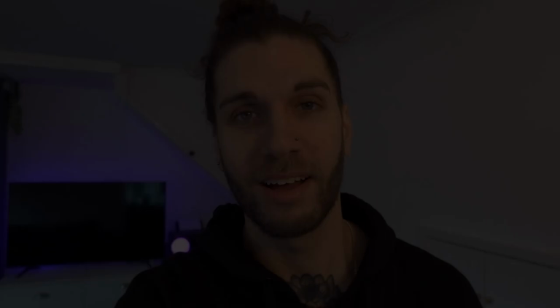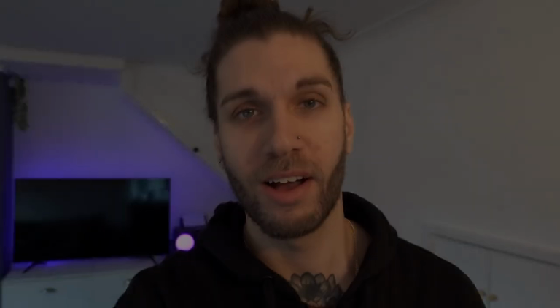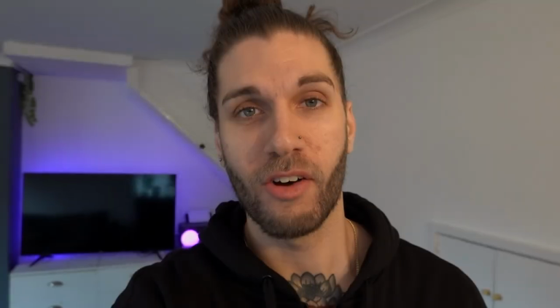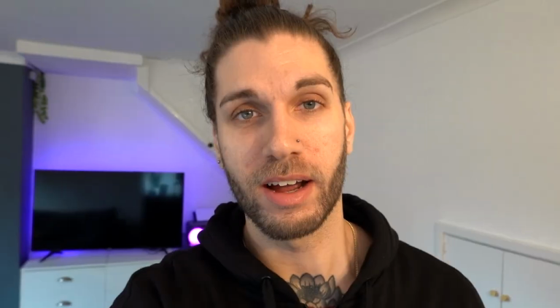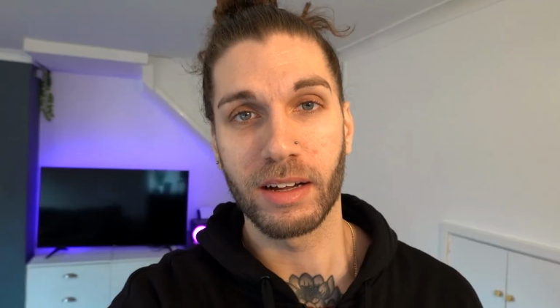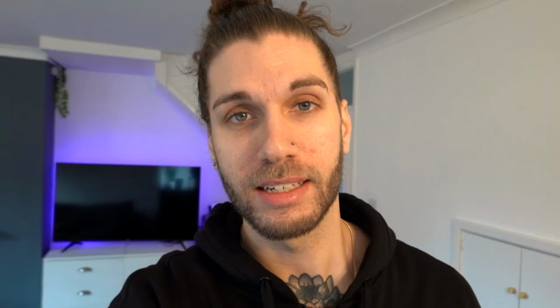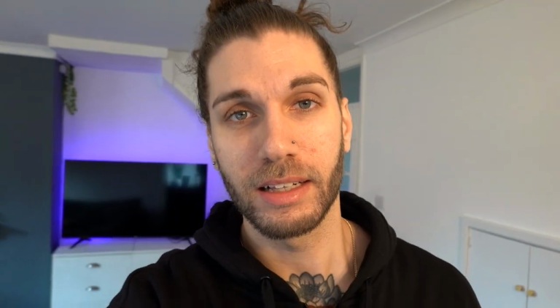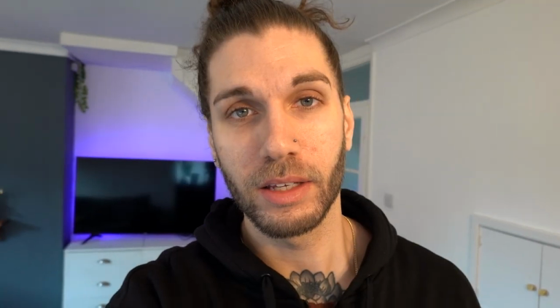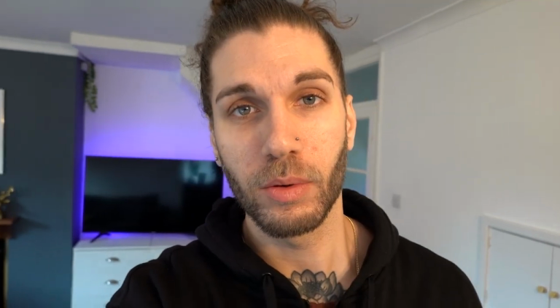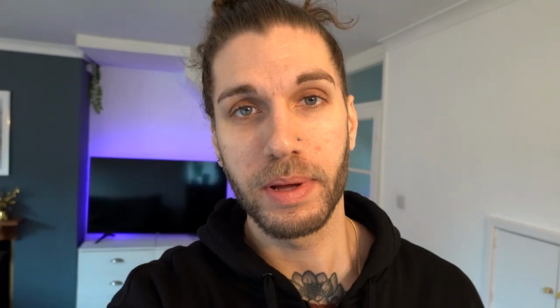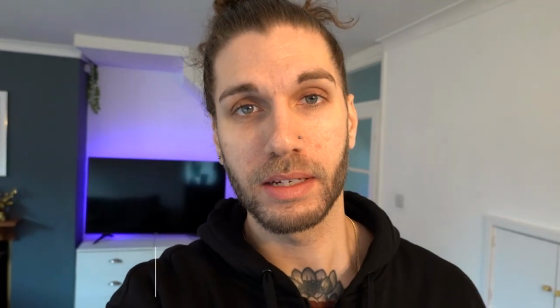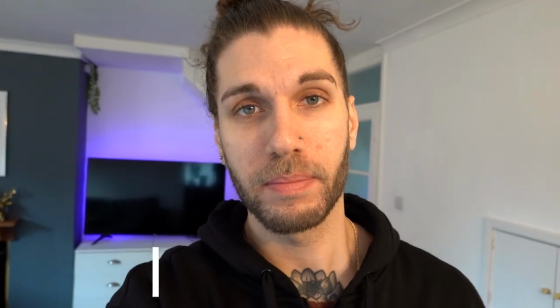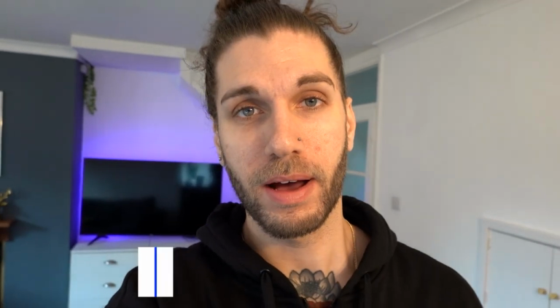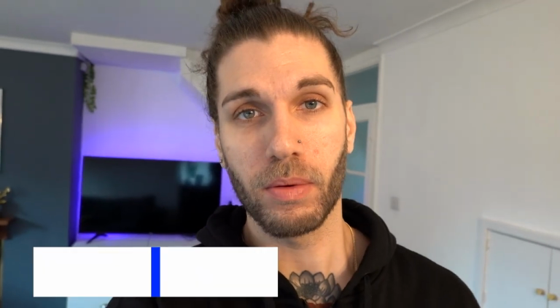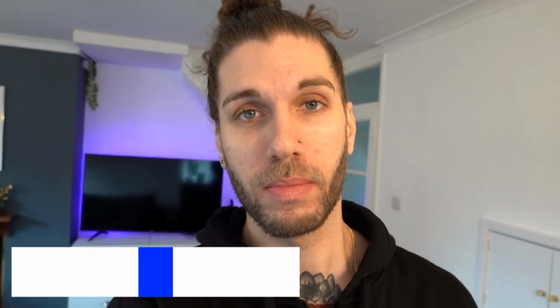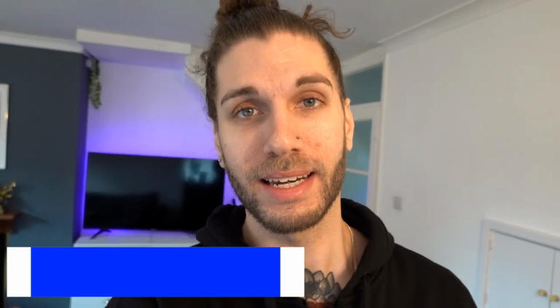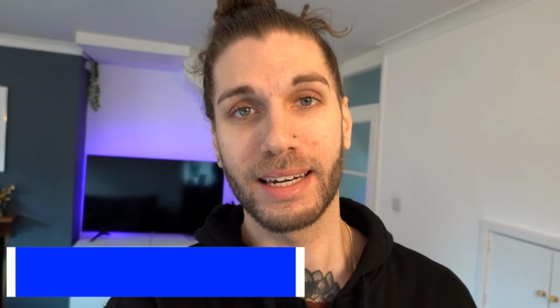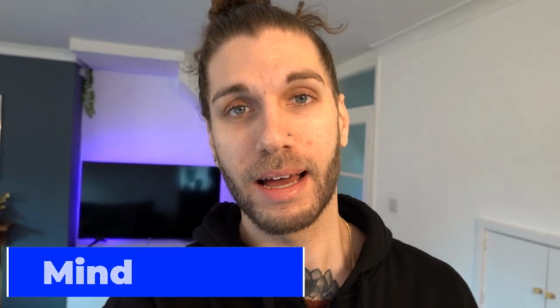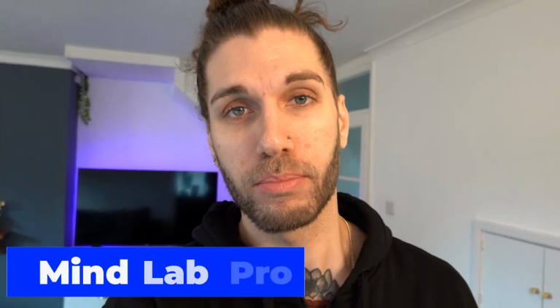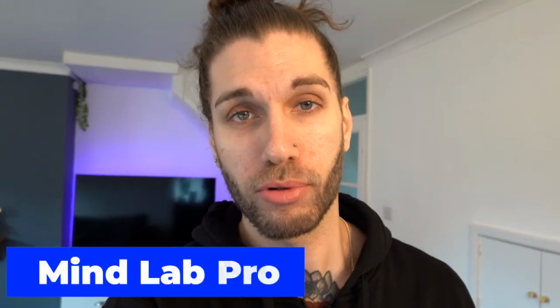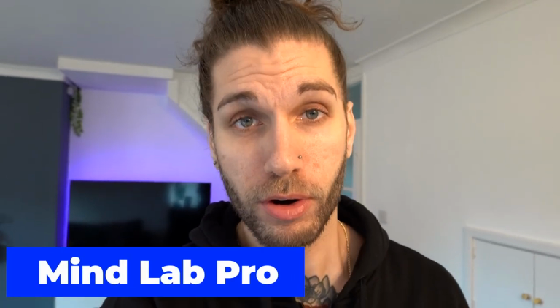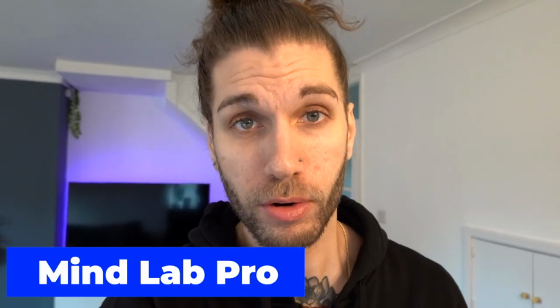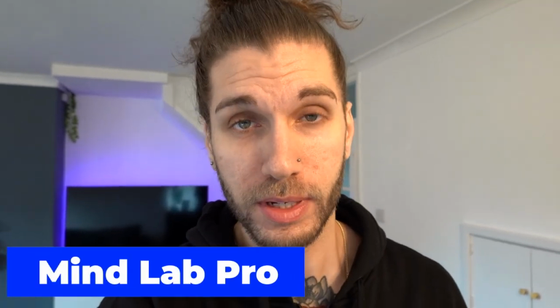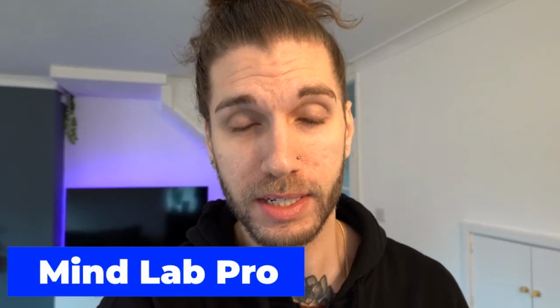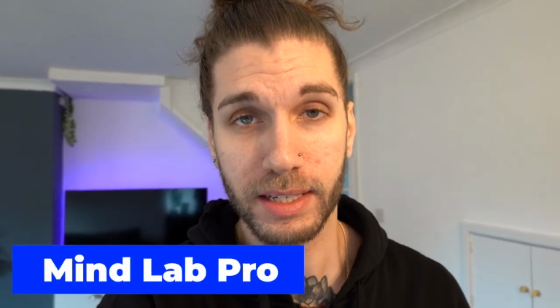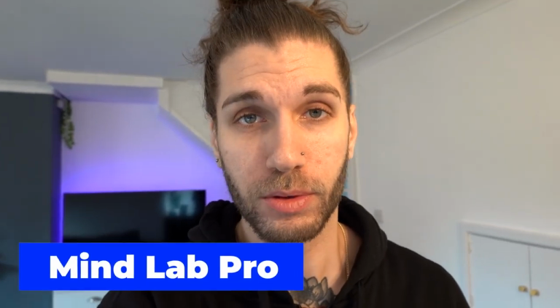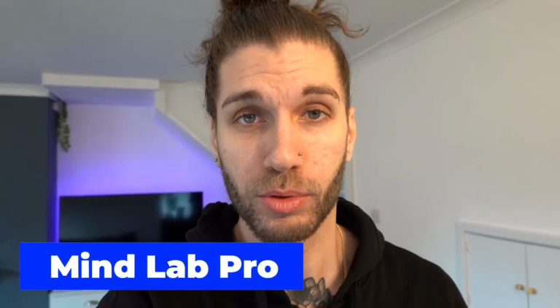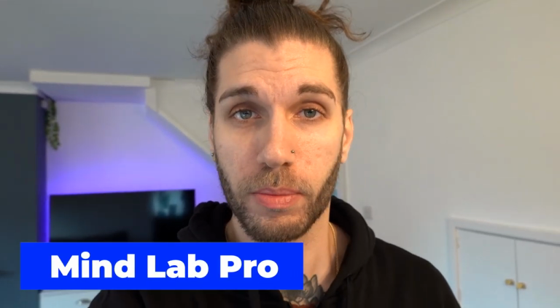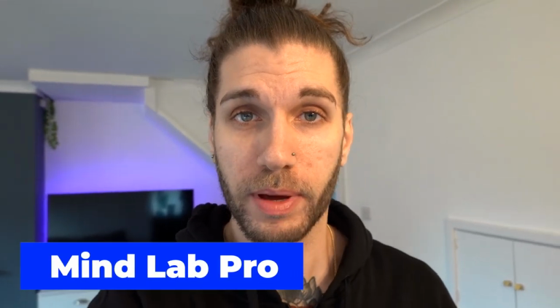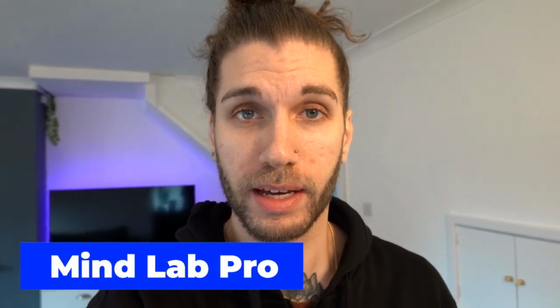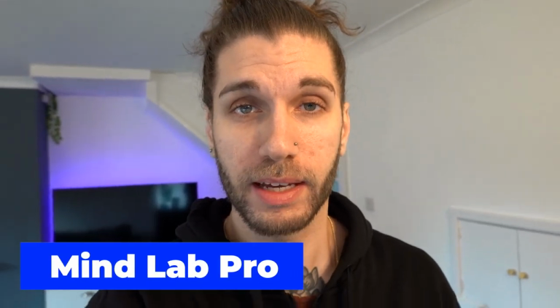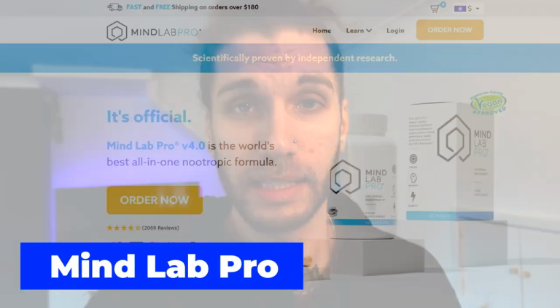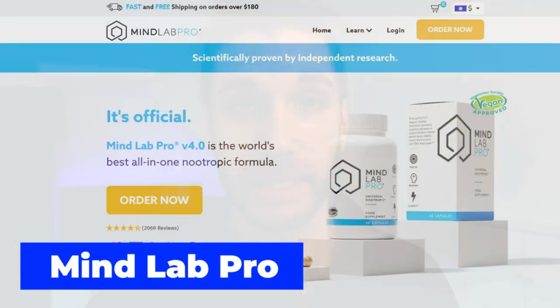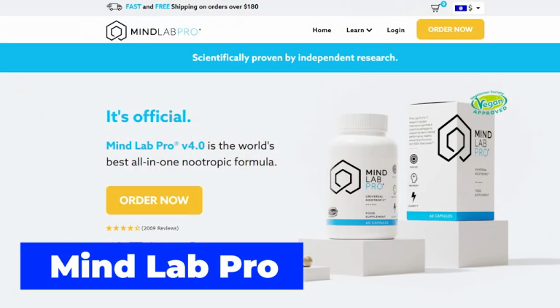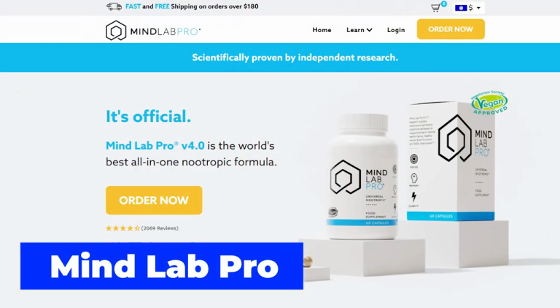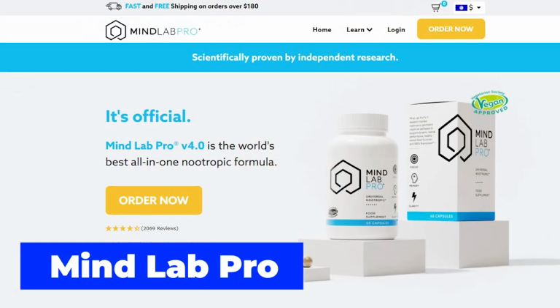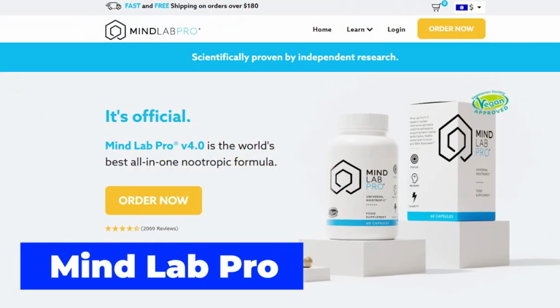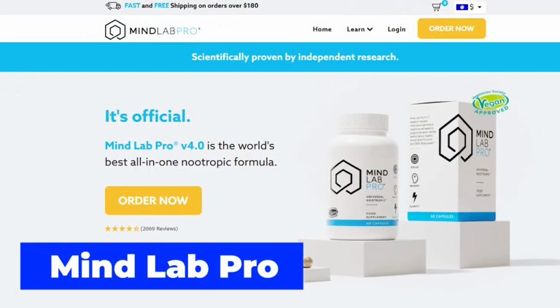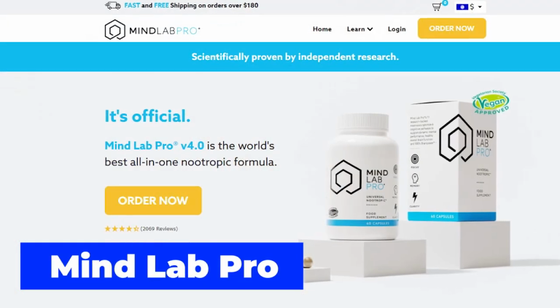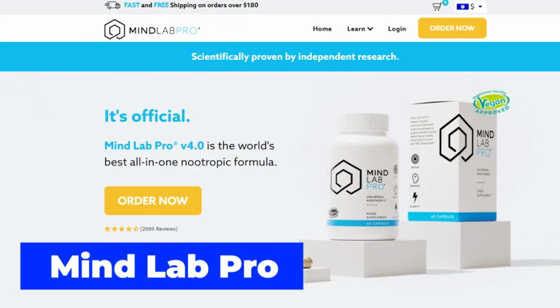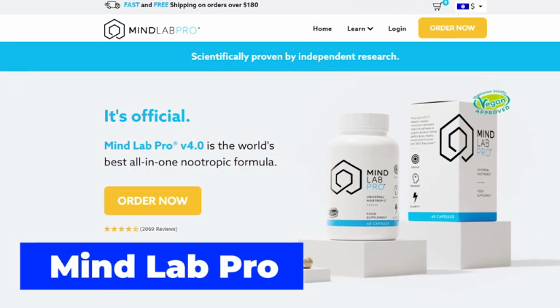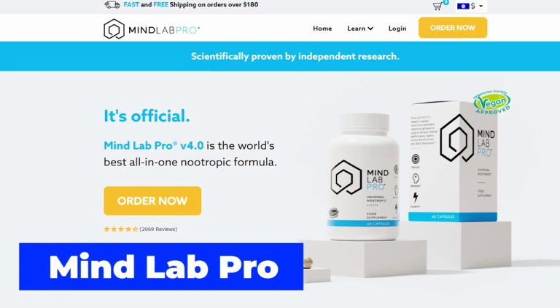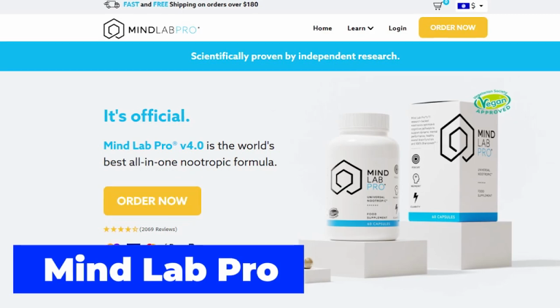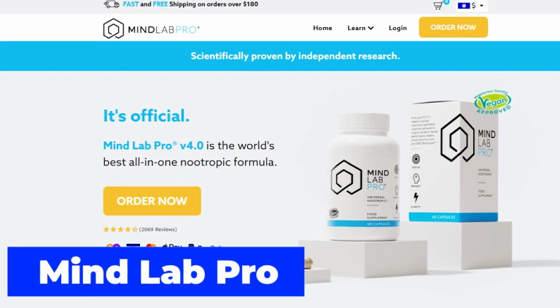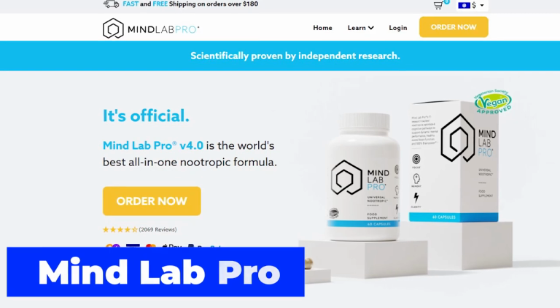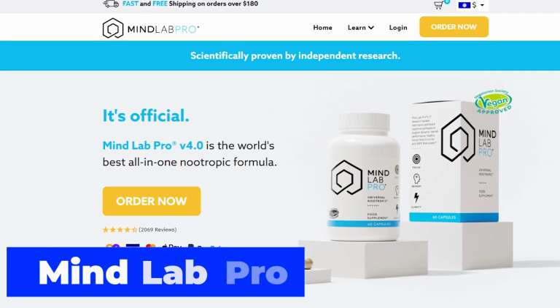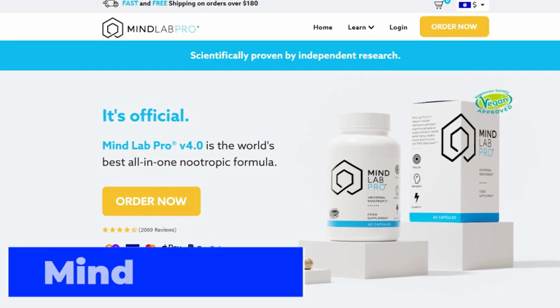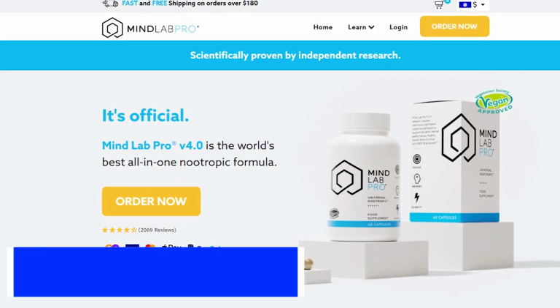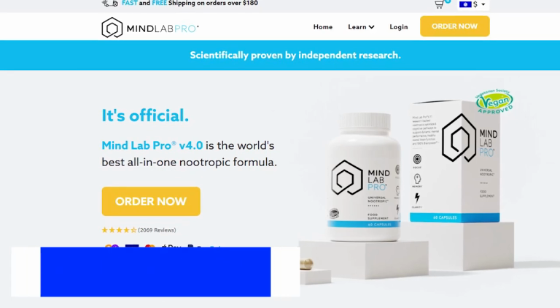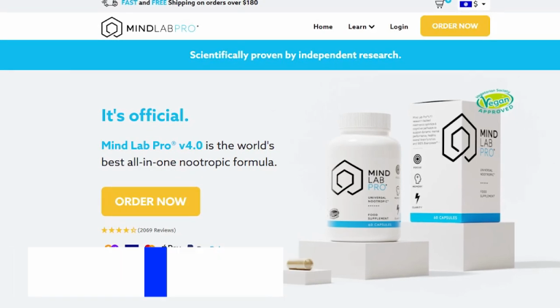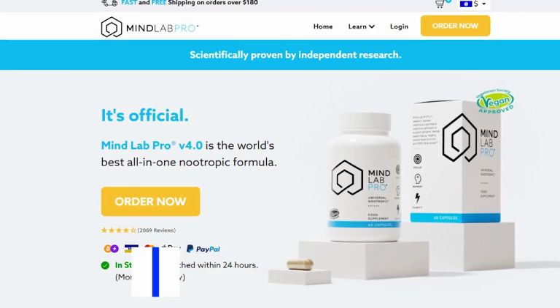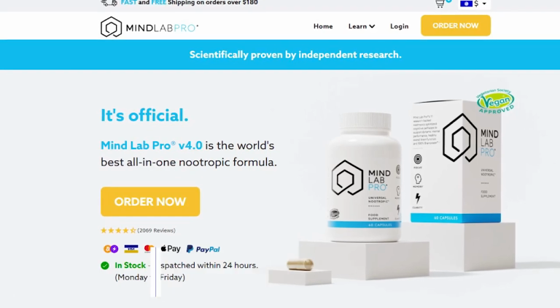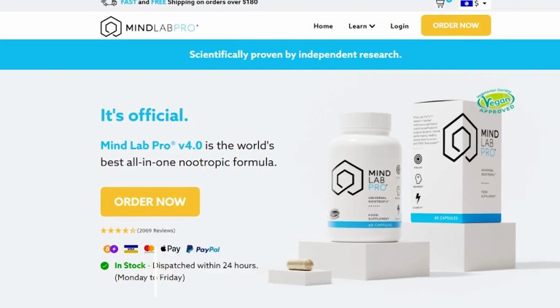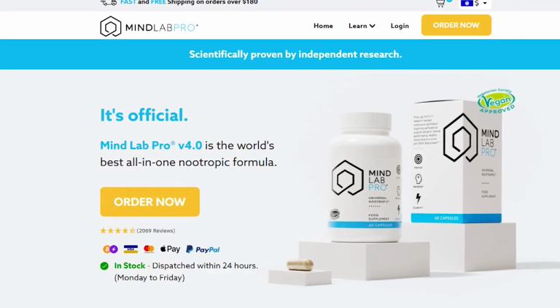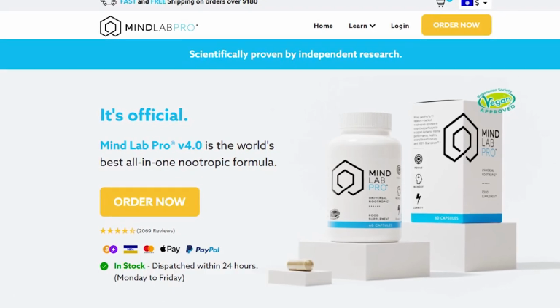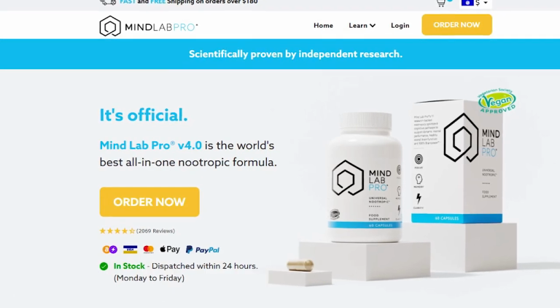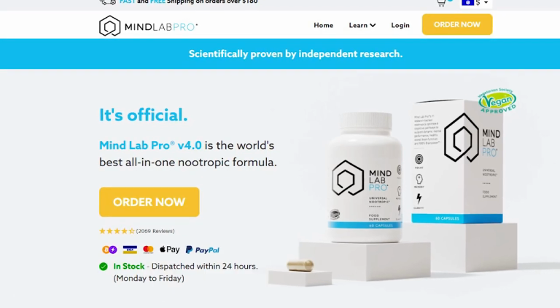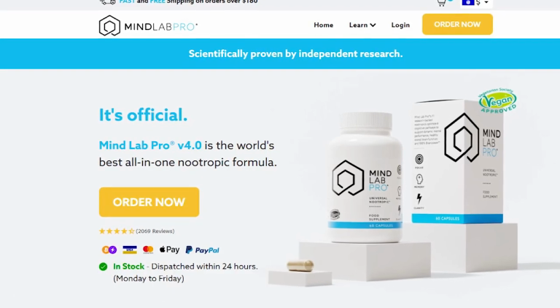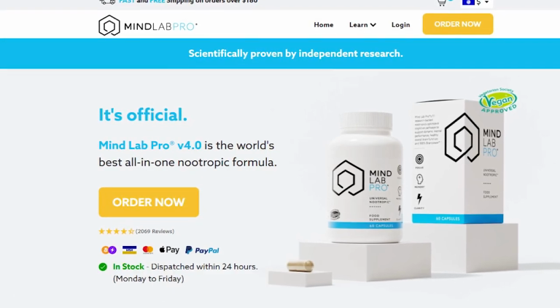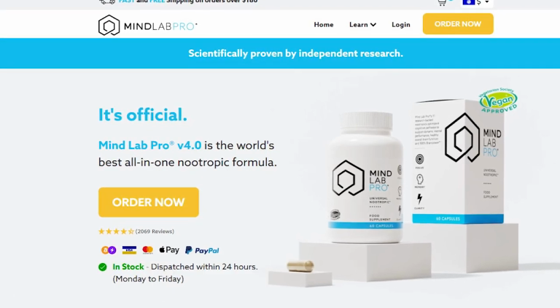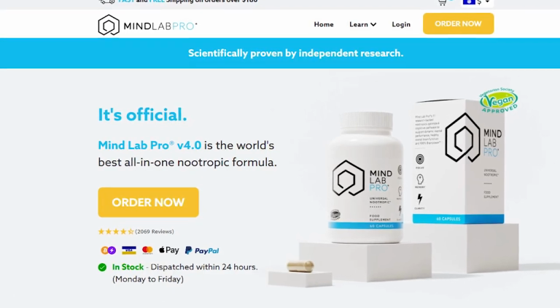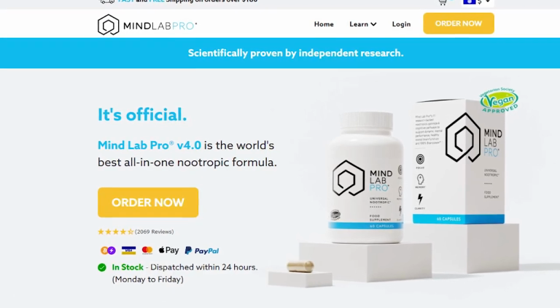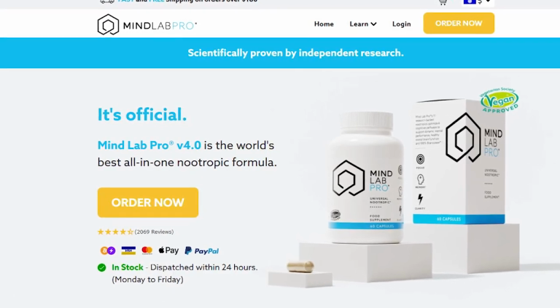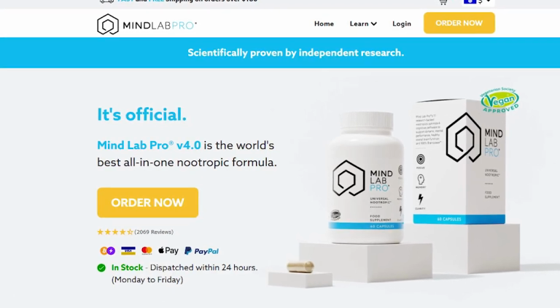I'm going to tell you a bit about MindLab Pro, which is a nootropic. It's a very good nootropic stack — it includes basically a lot of organic ingredients.